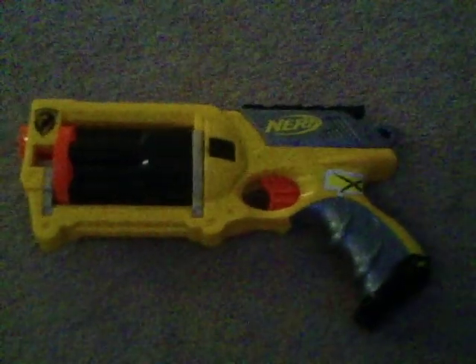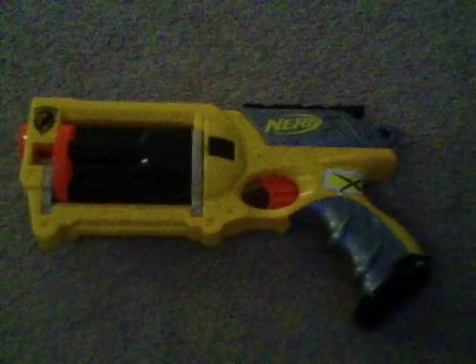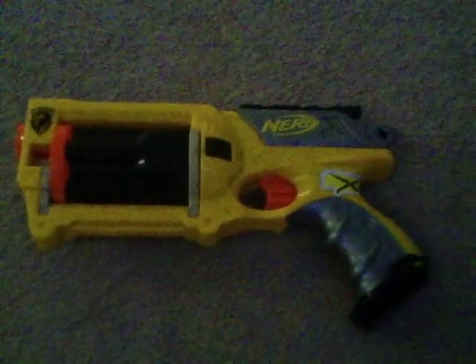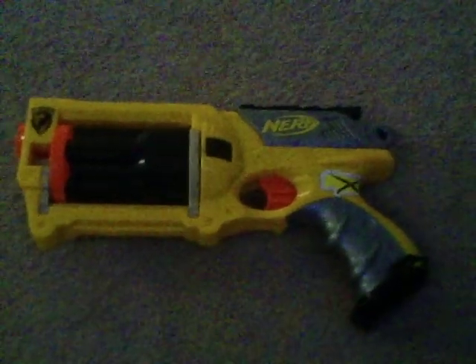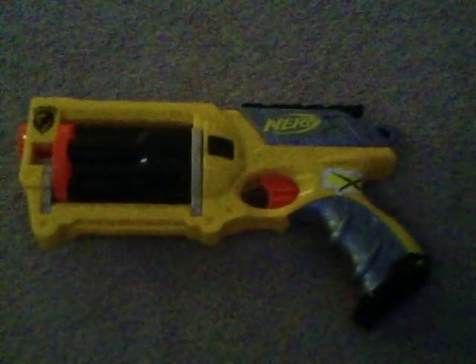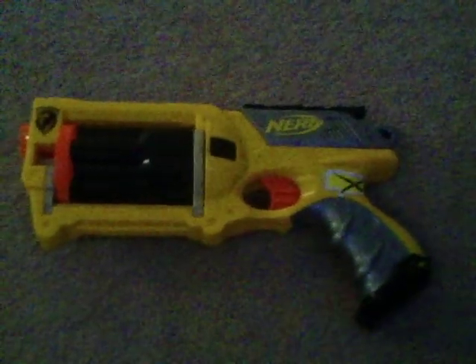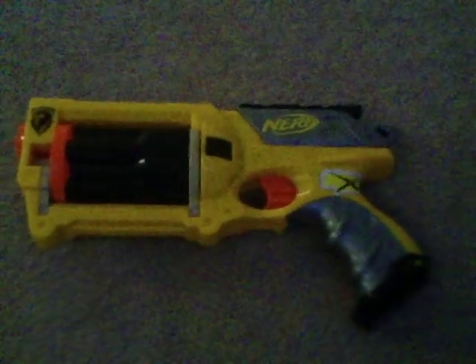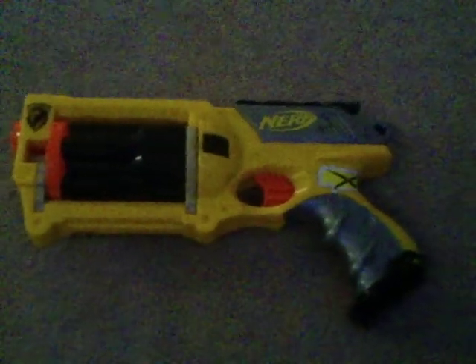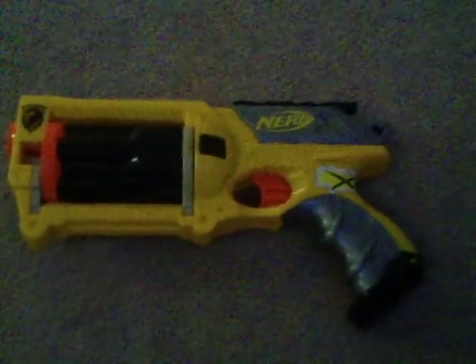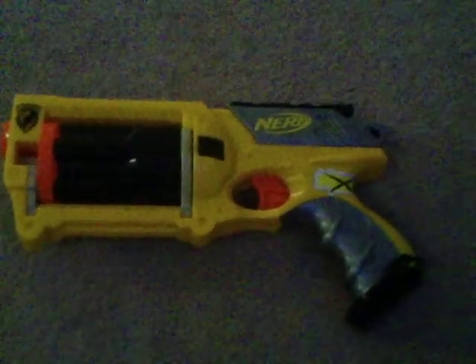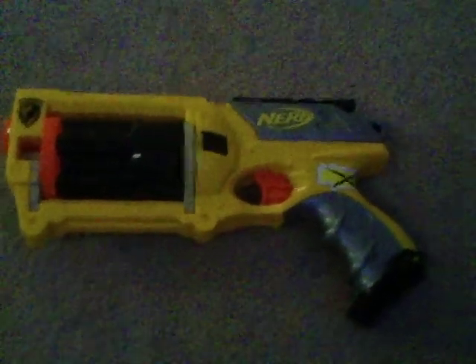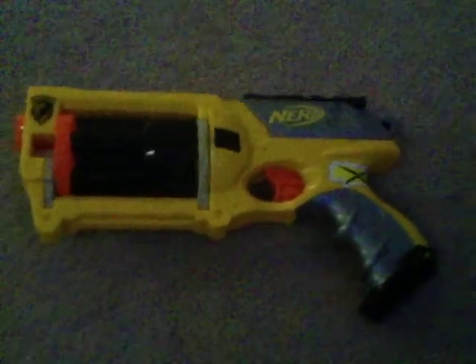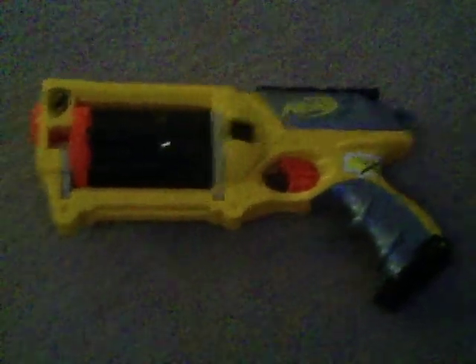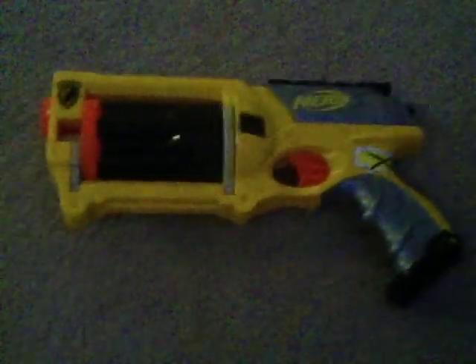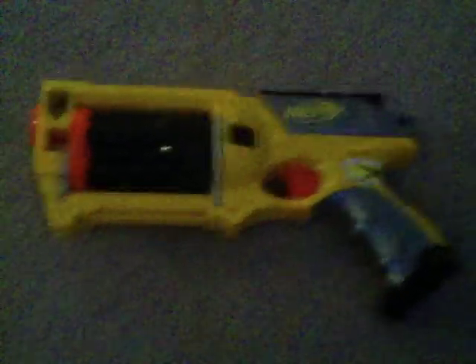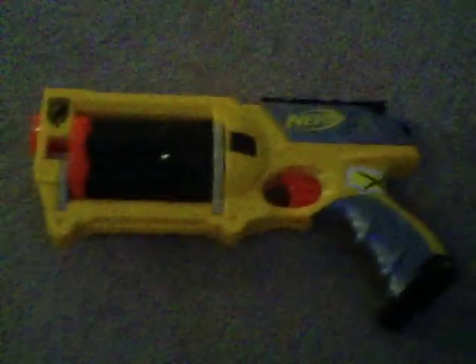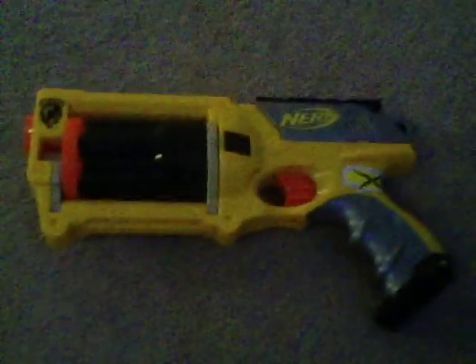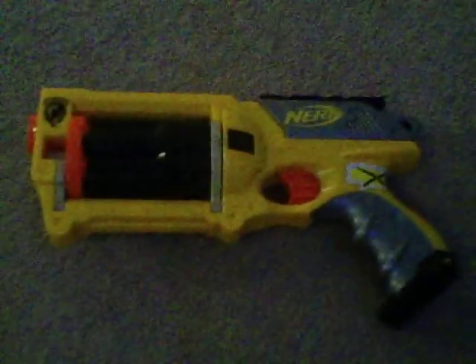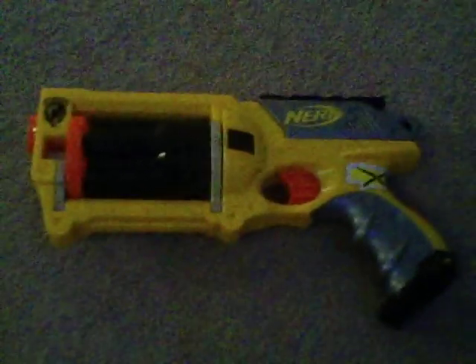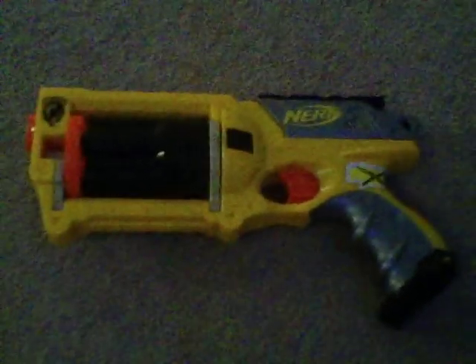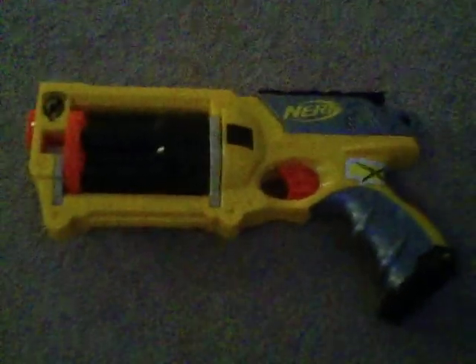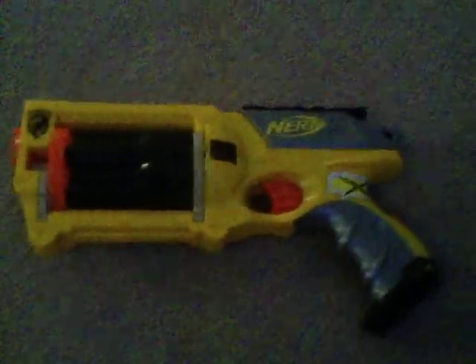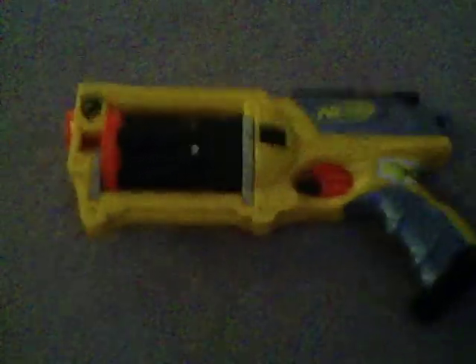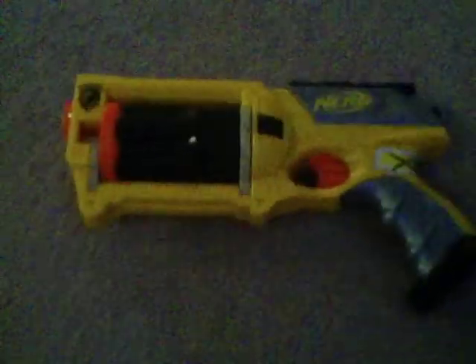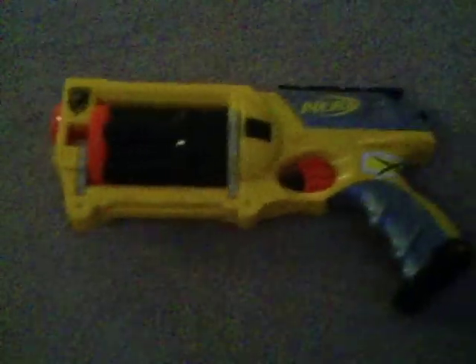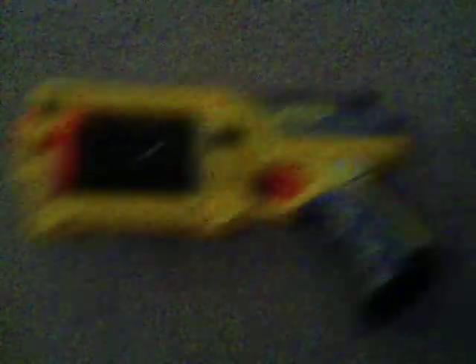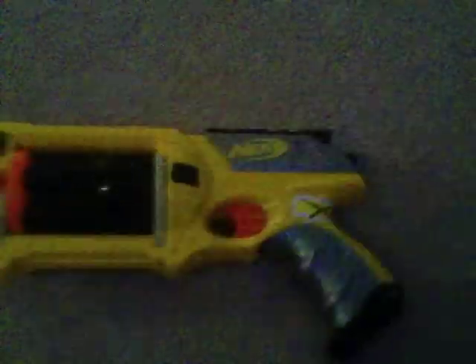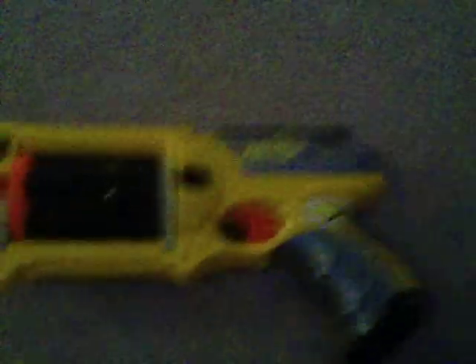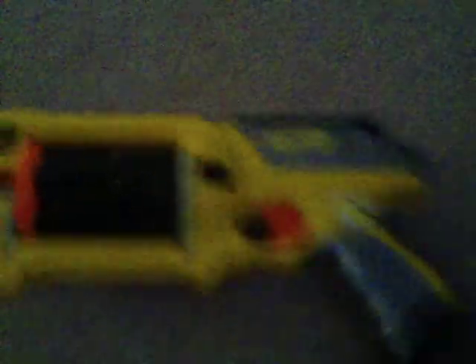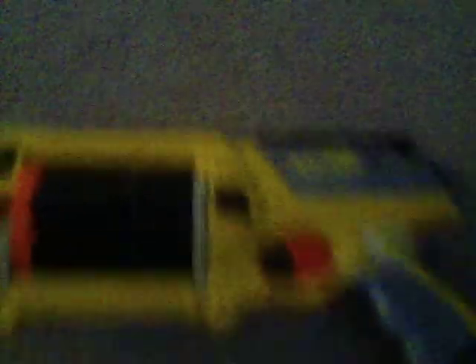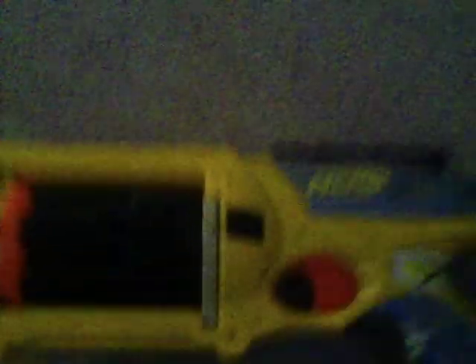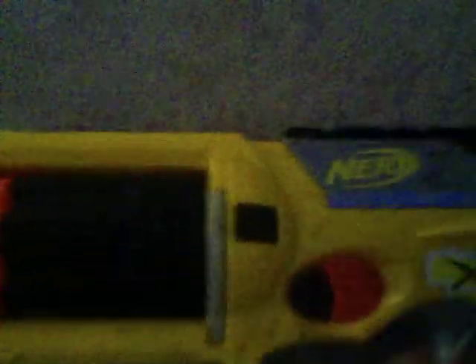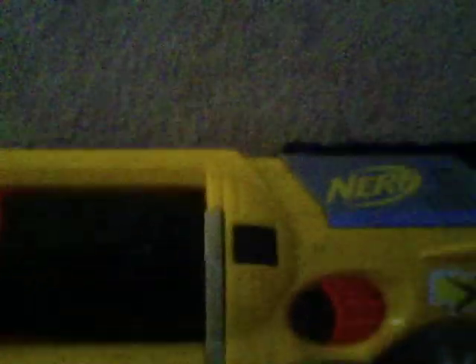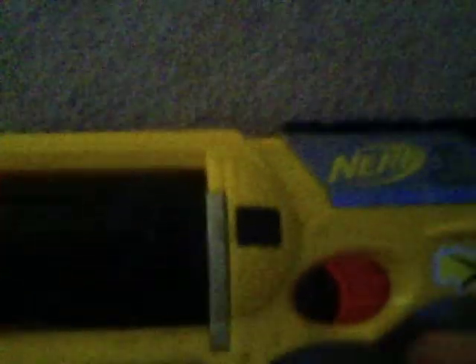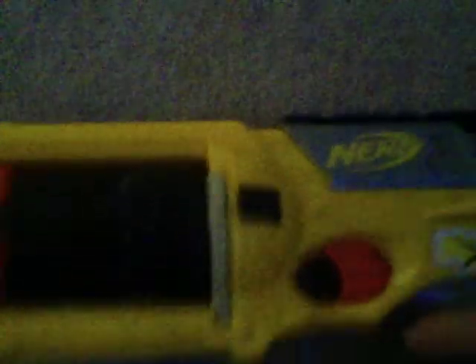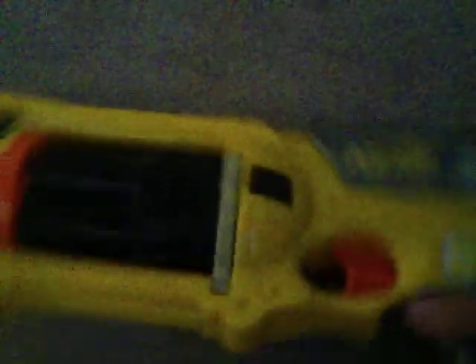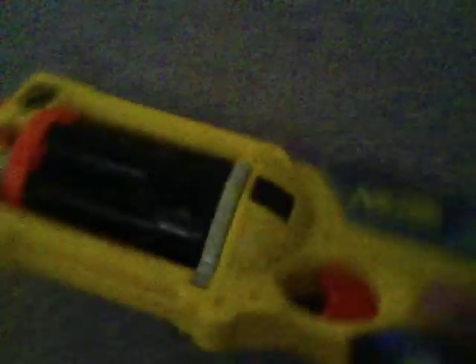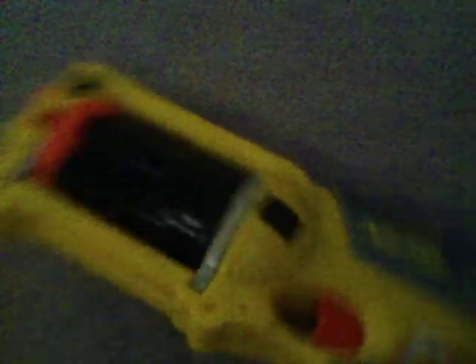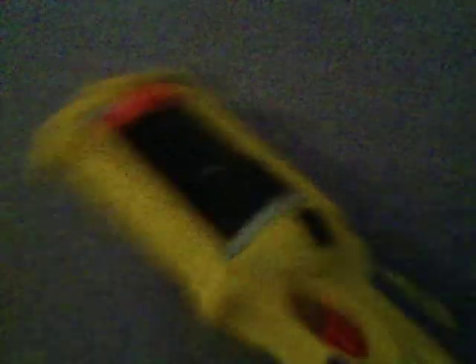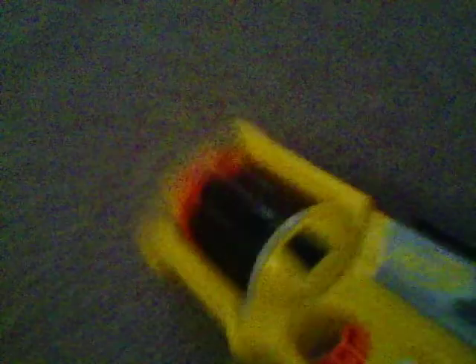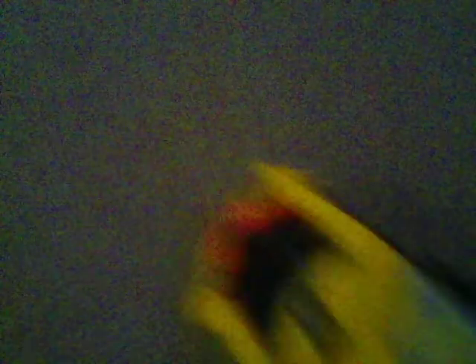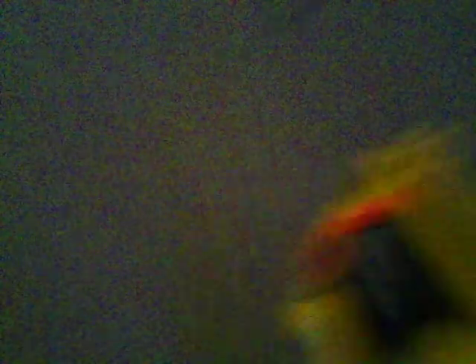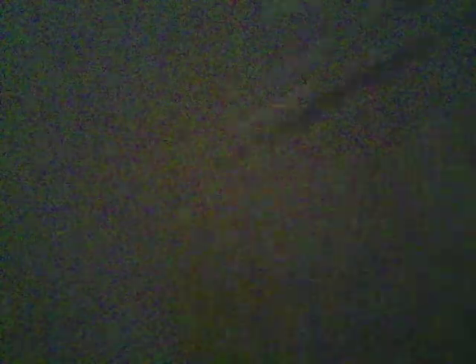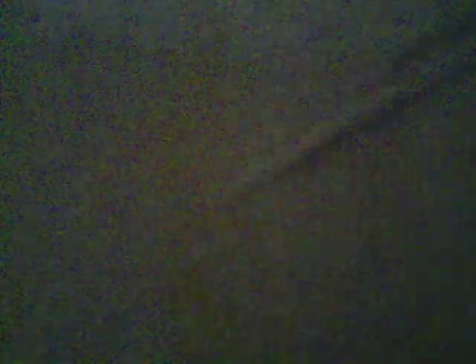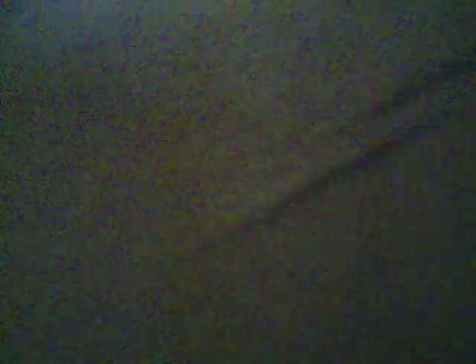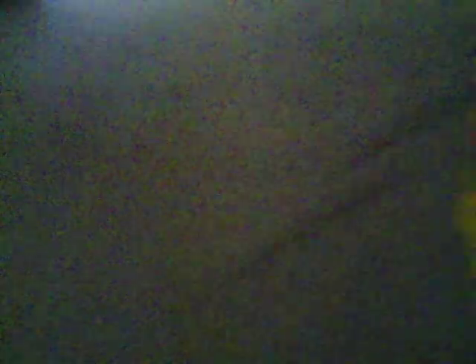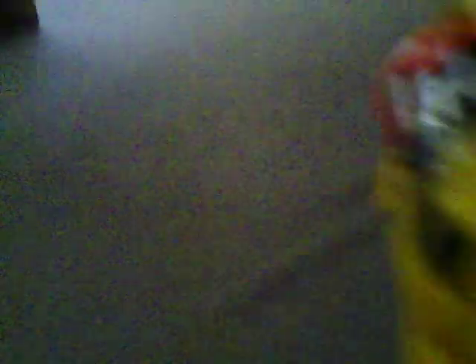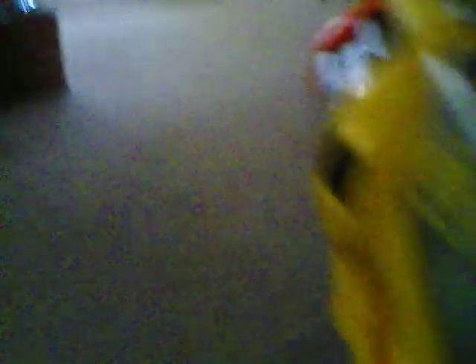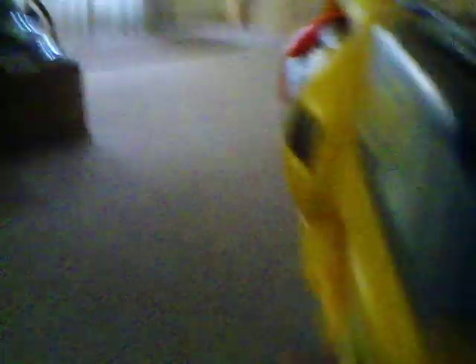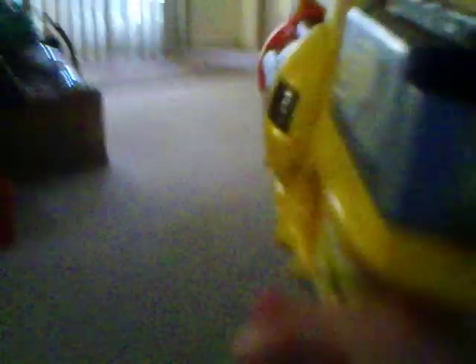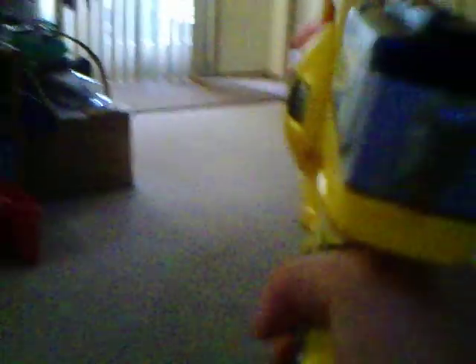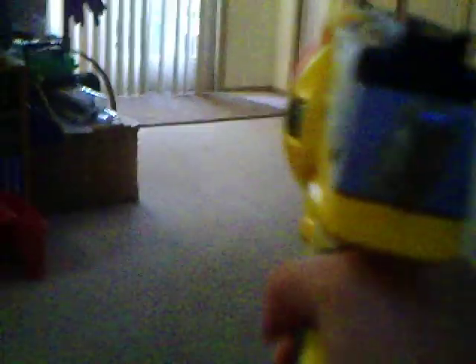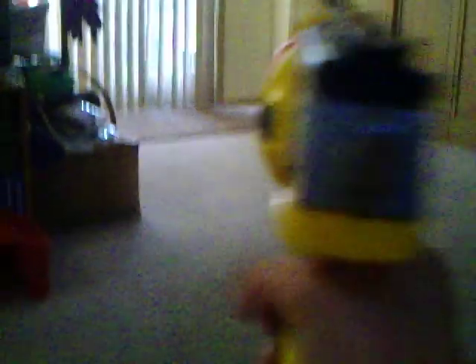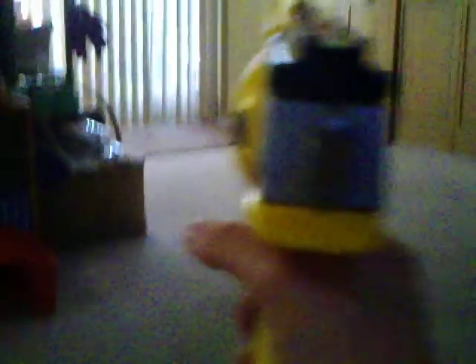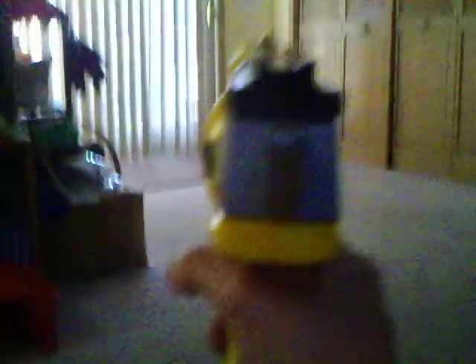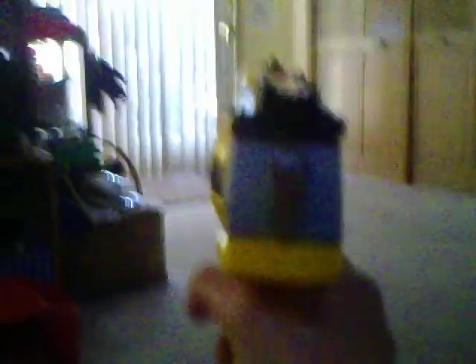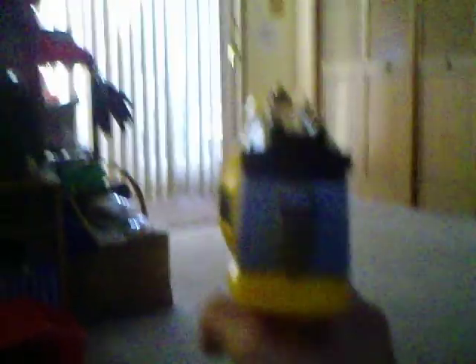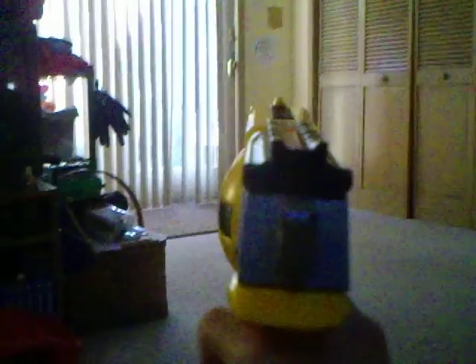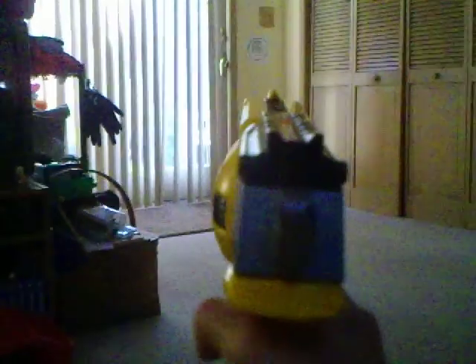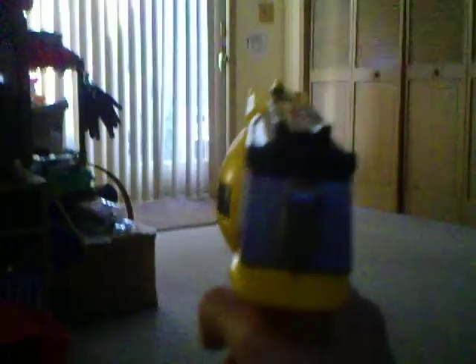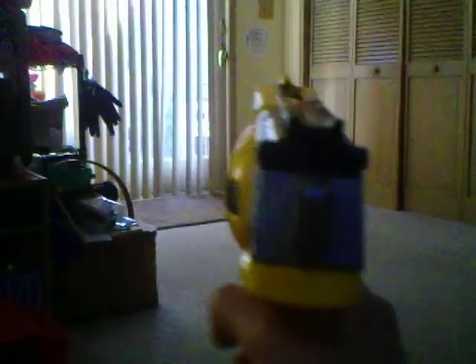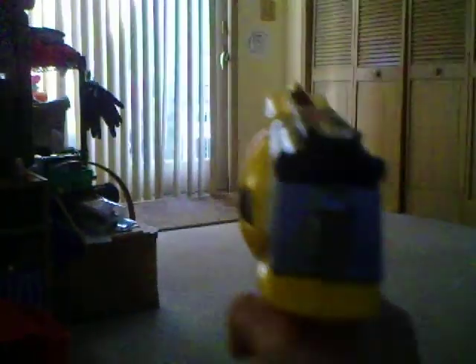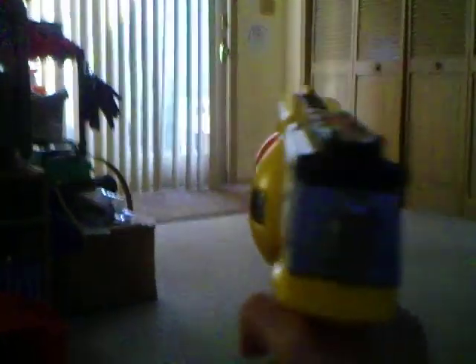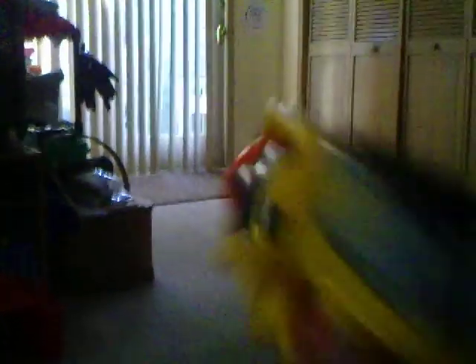Hi, I'm doing a review on the Maverick. This is not my Maverick — this is Dale's Maverick.